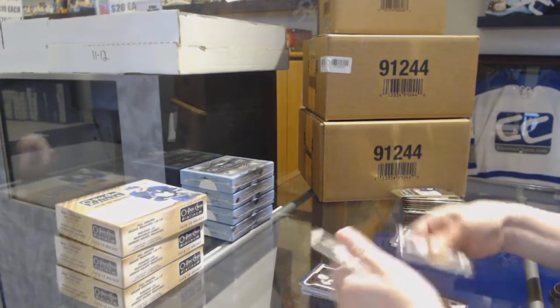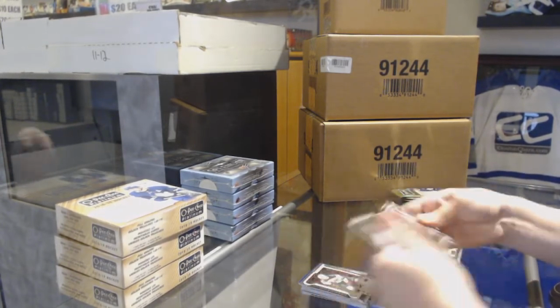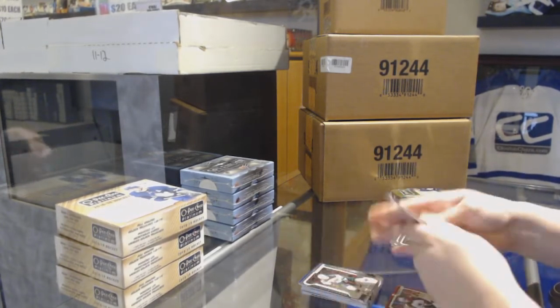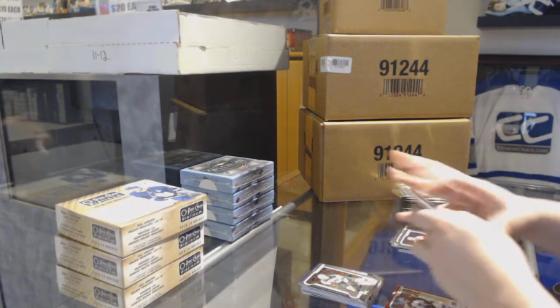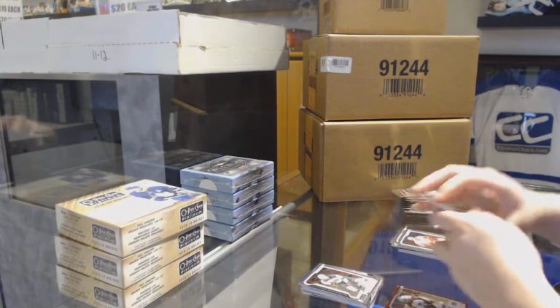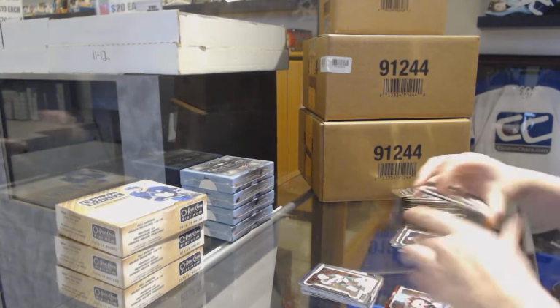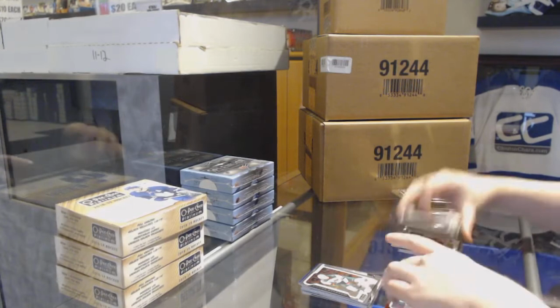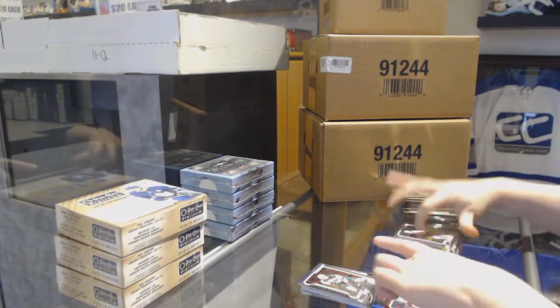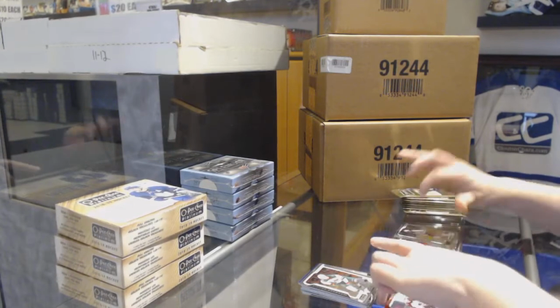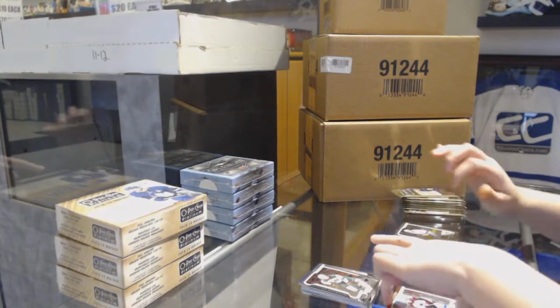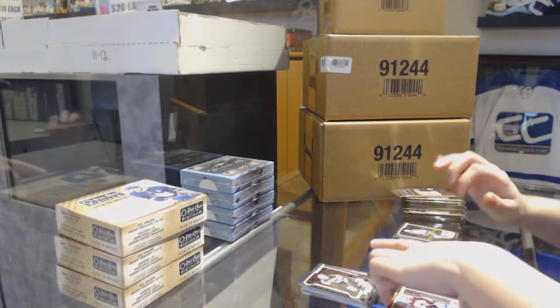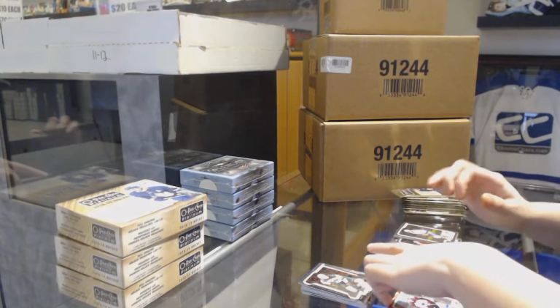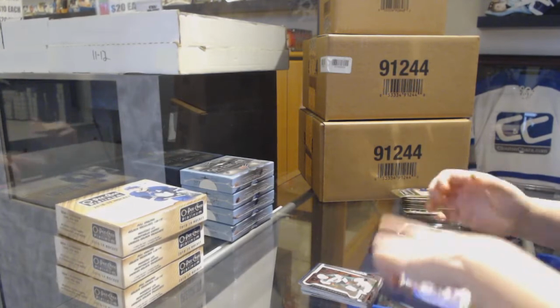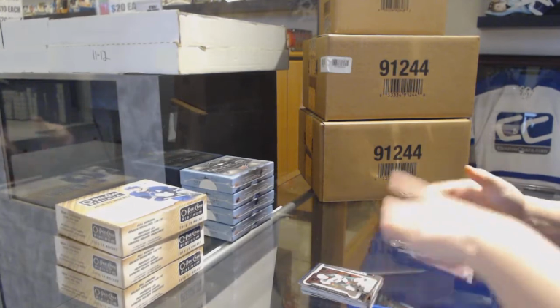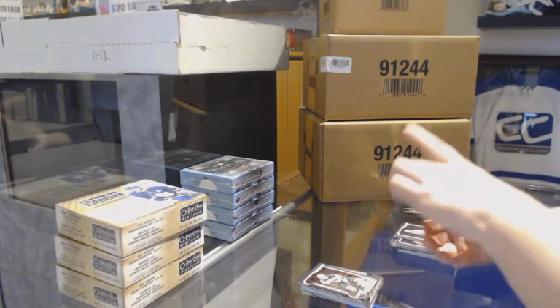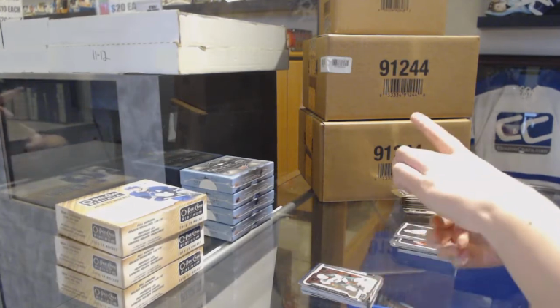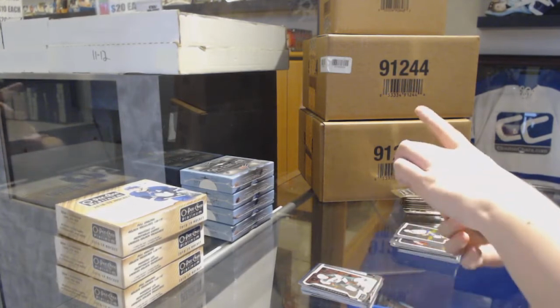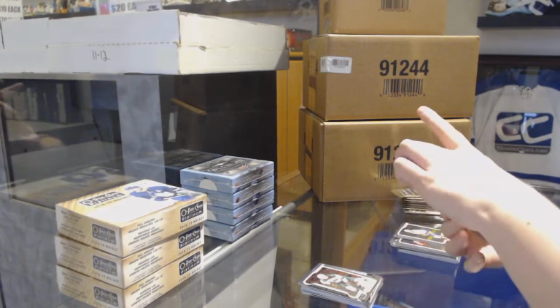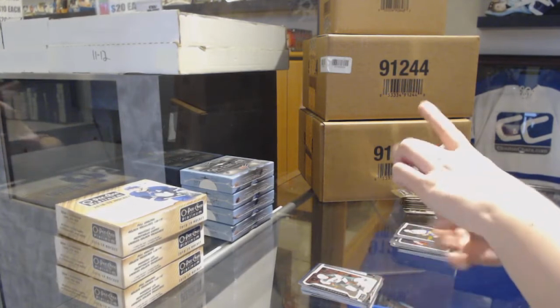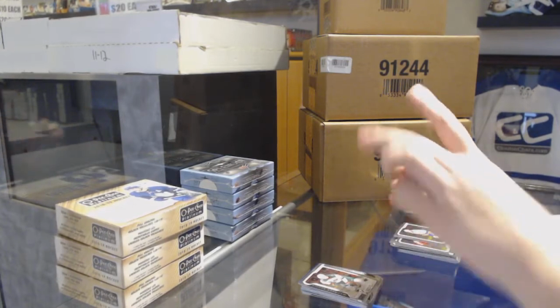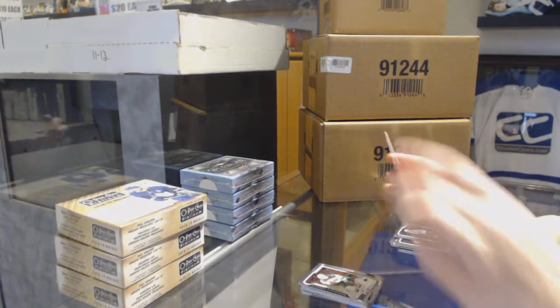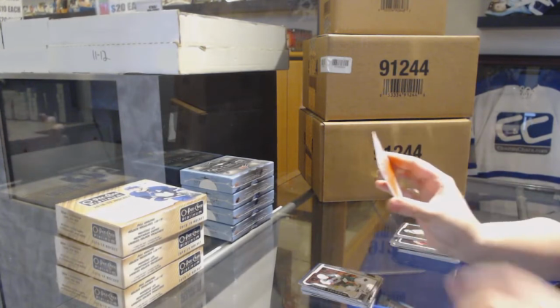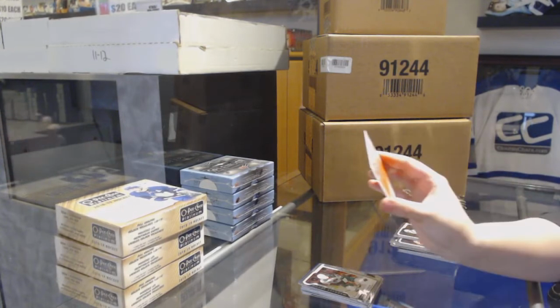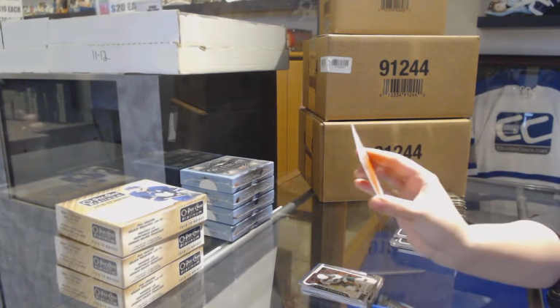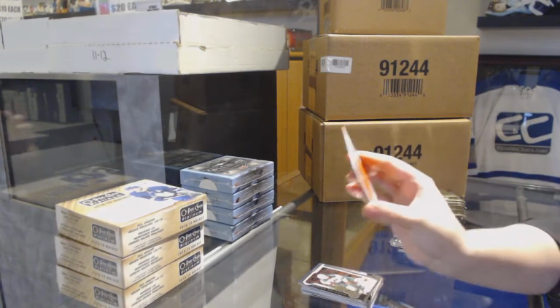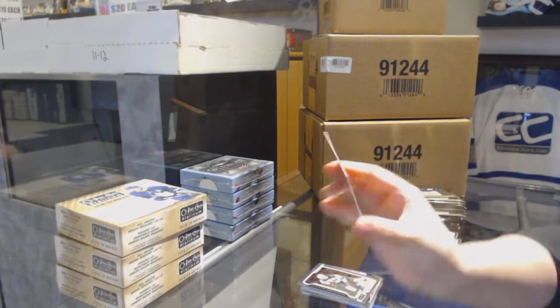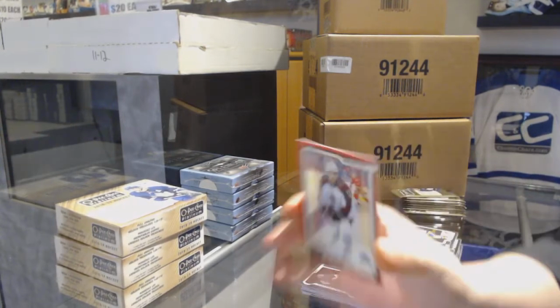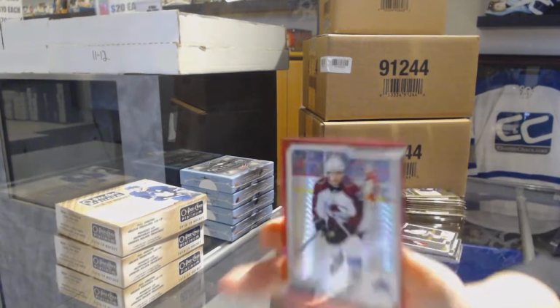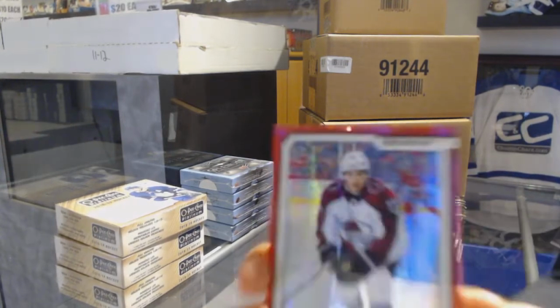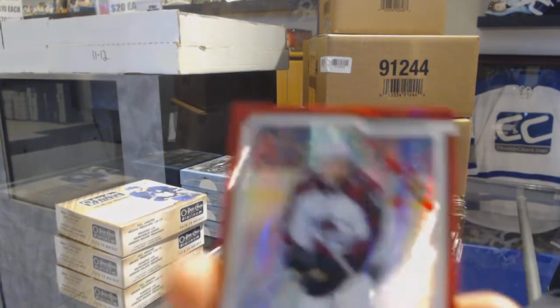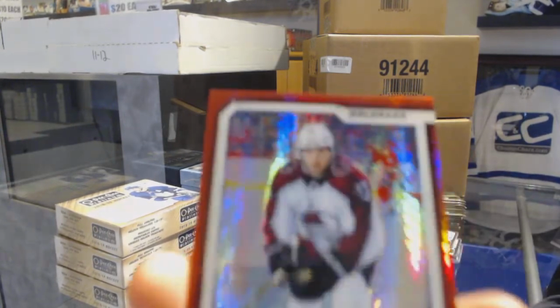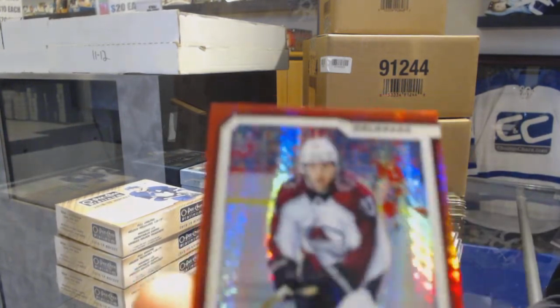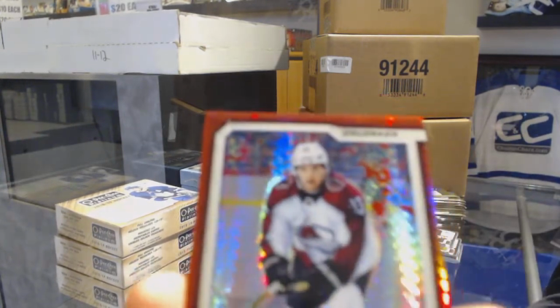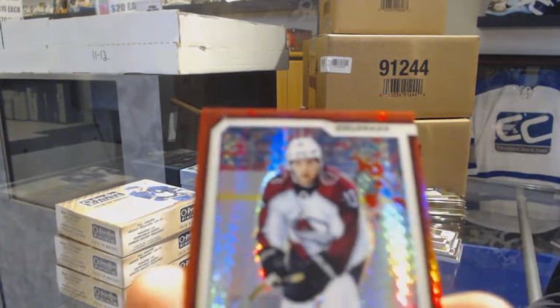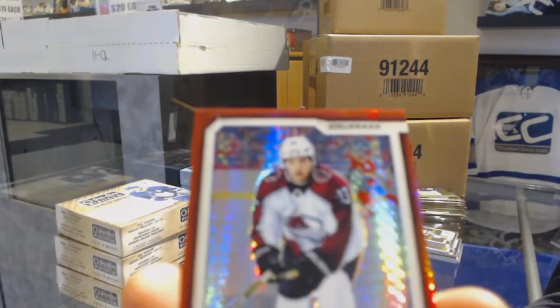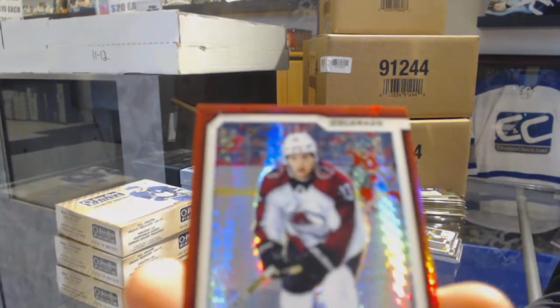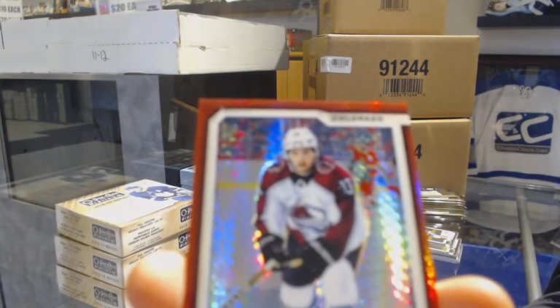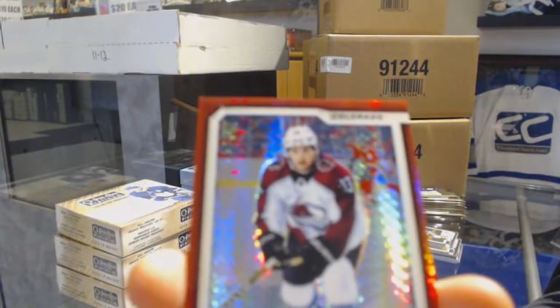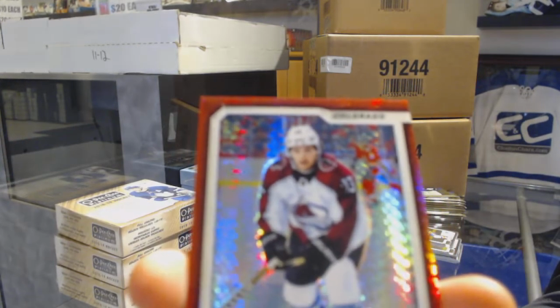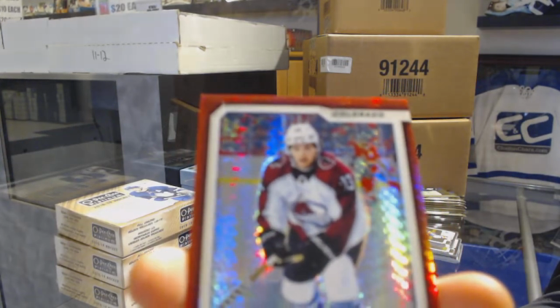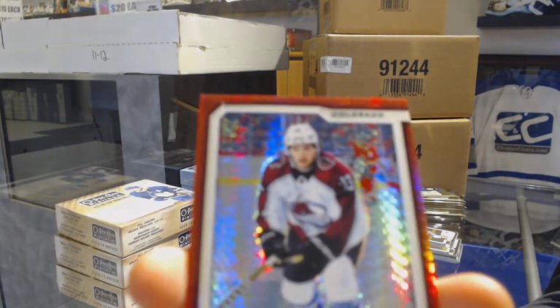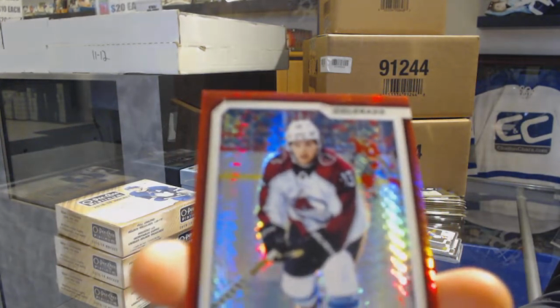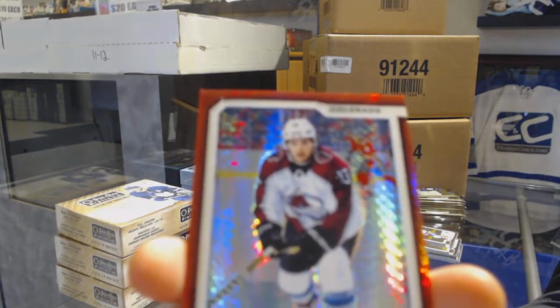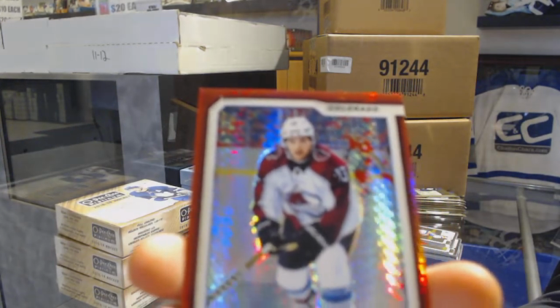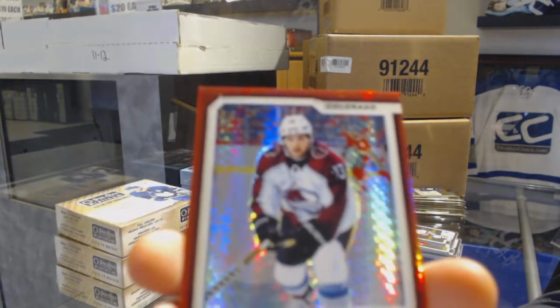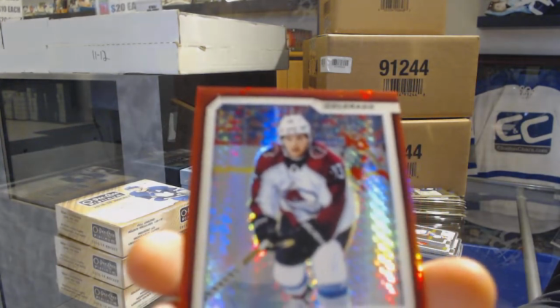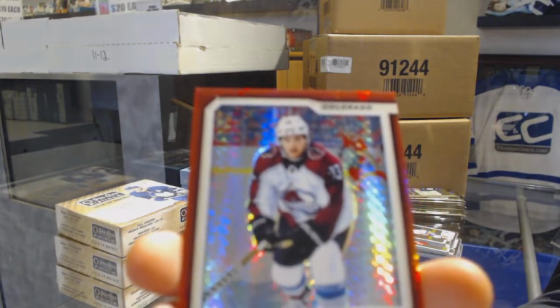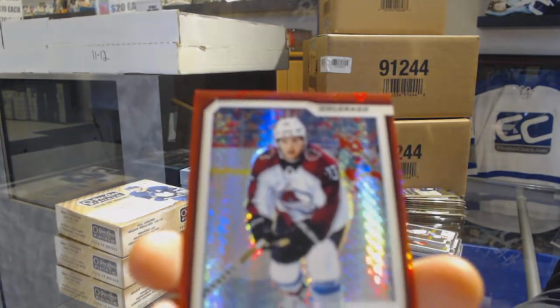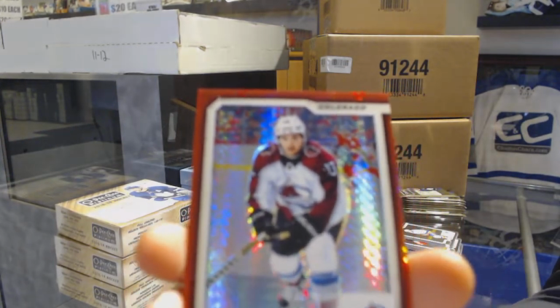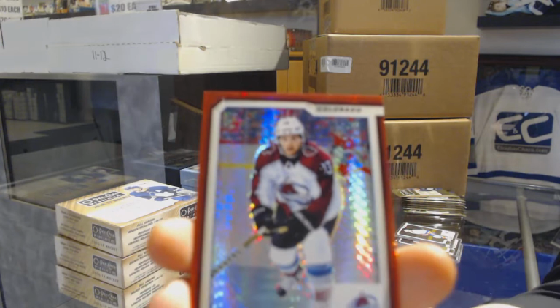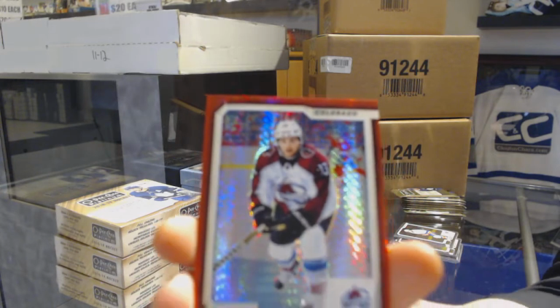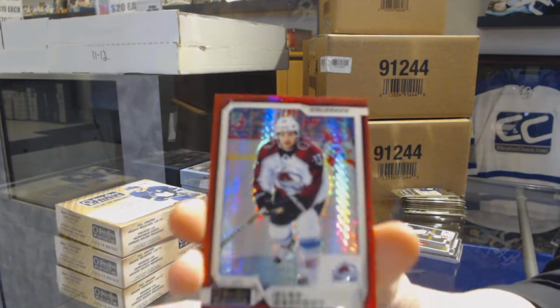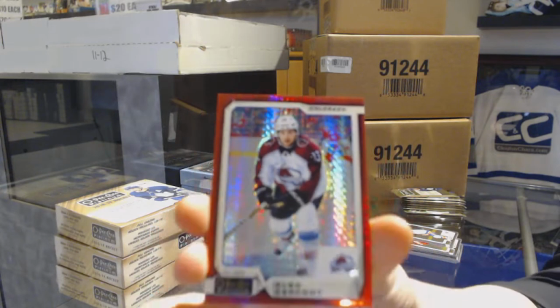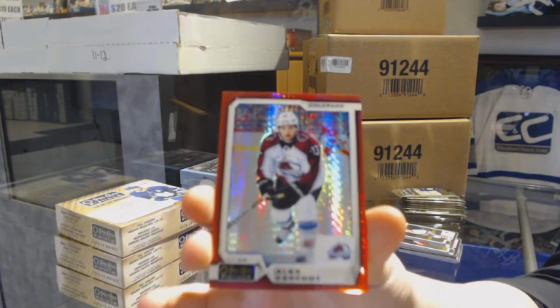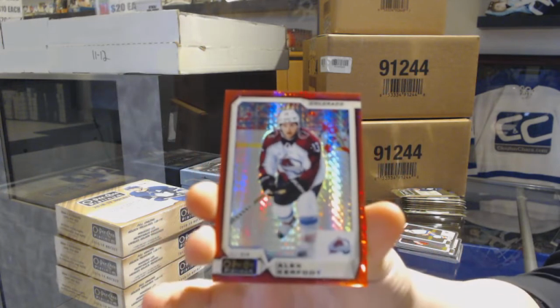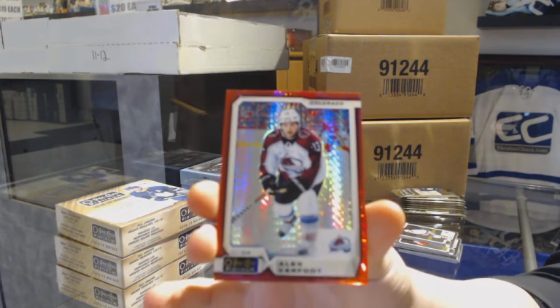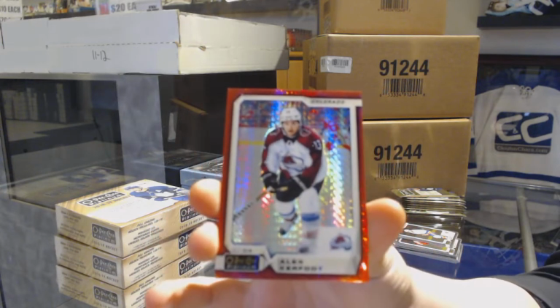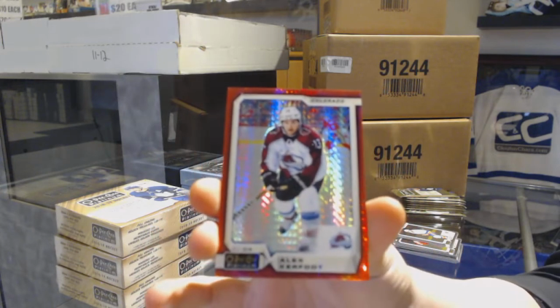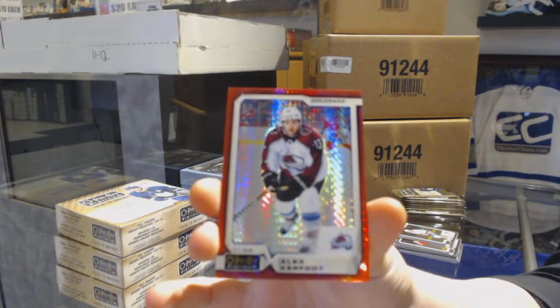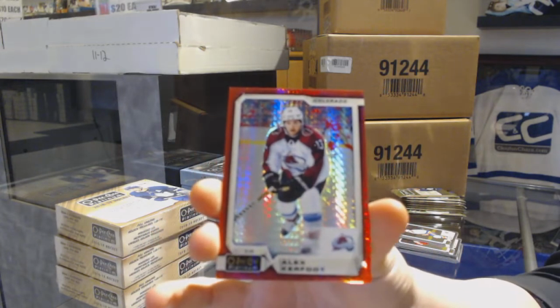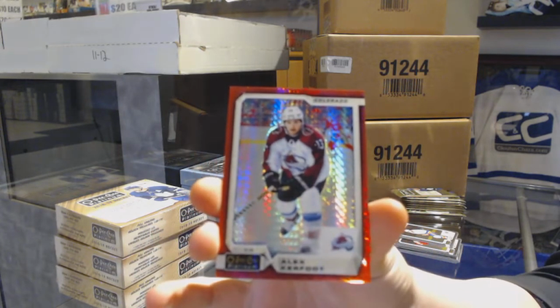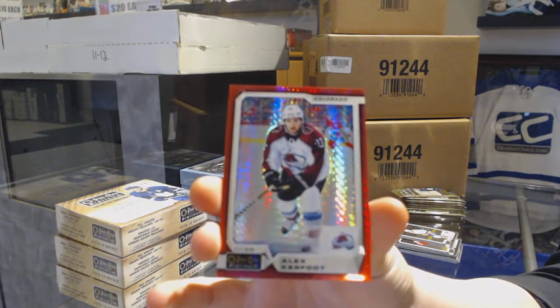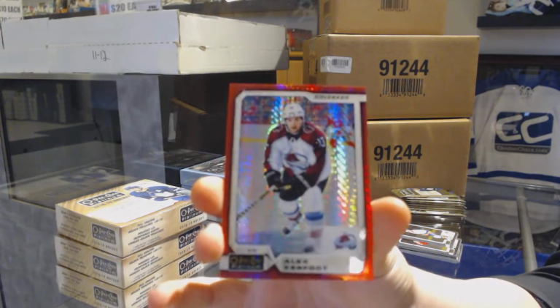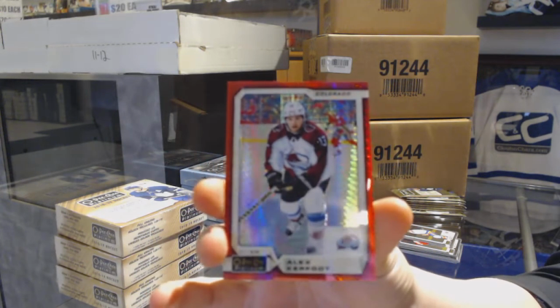We've got for the Colorado Avalanche a Red Prism number 199, Alex Kerfoot.